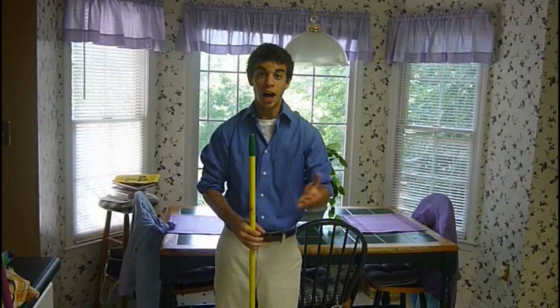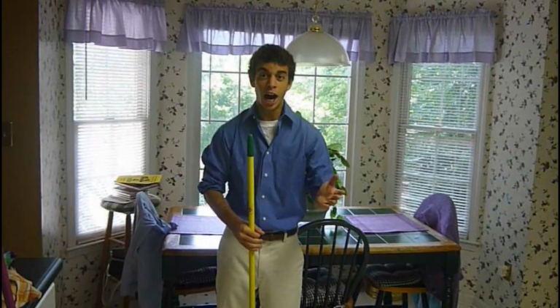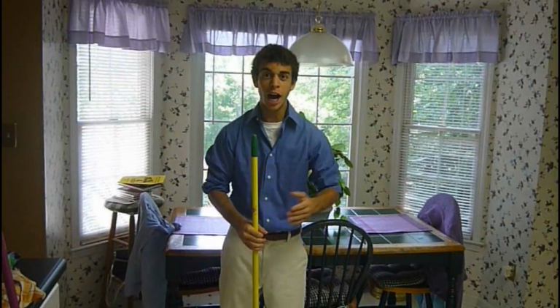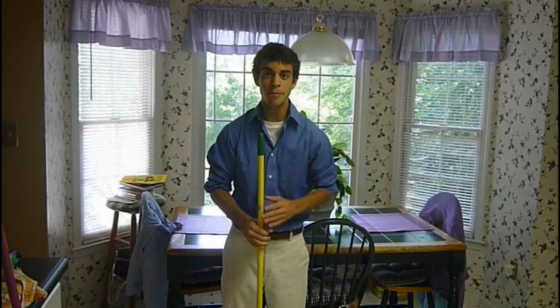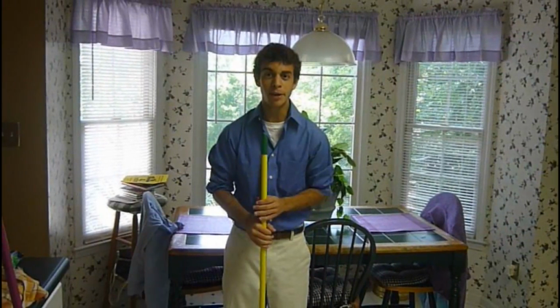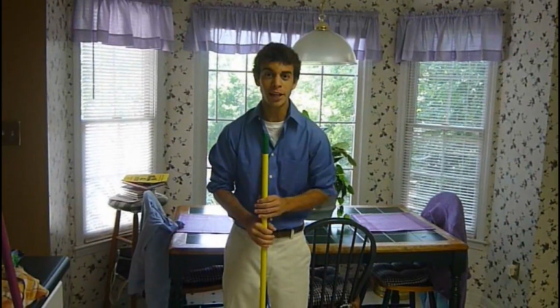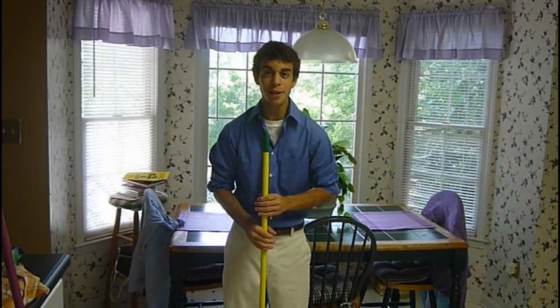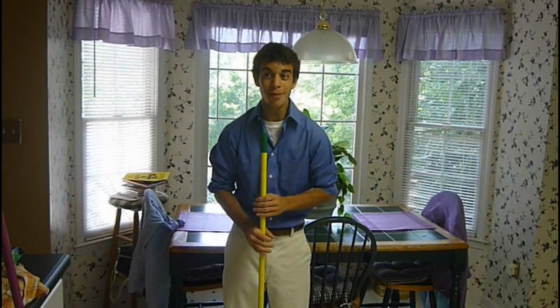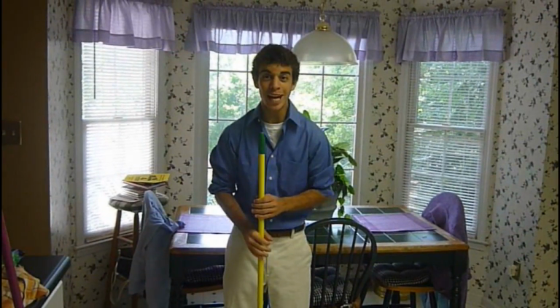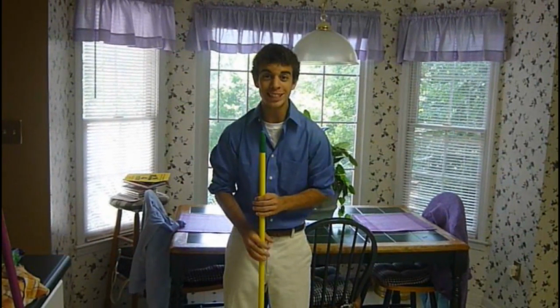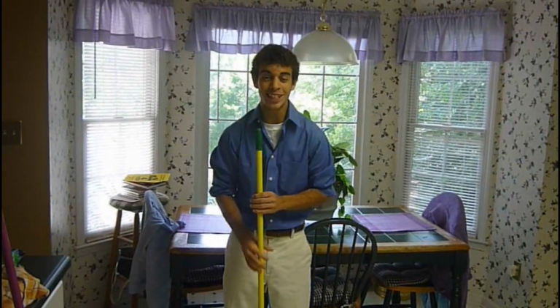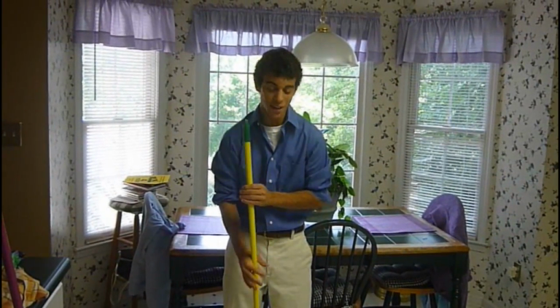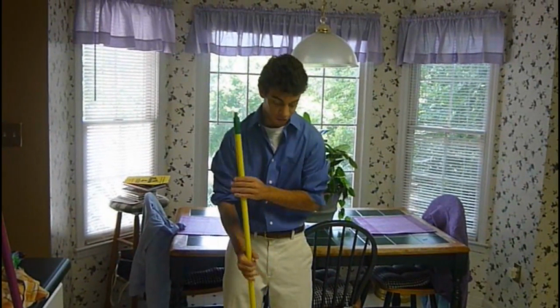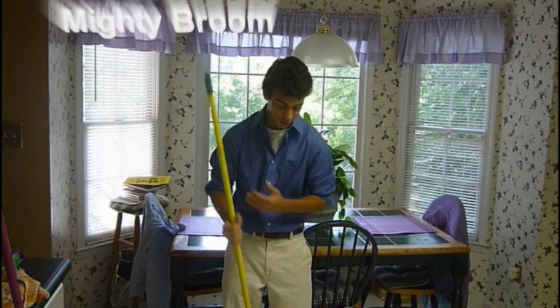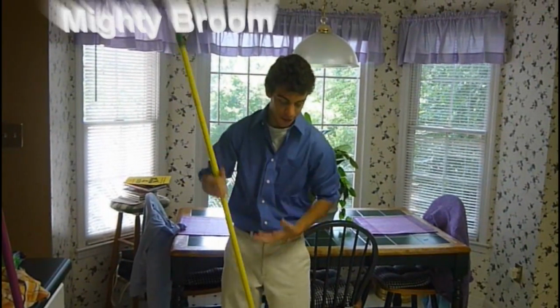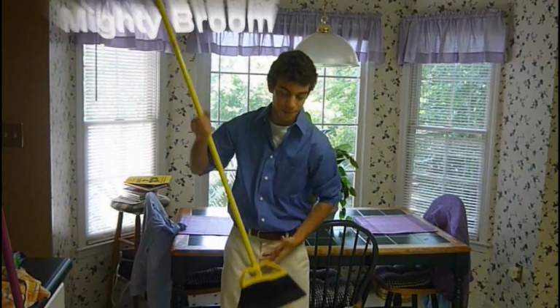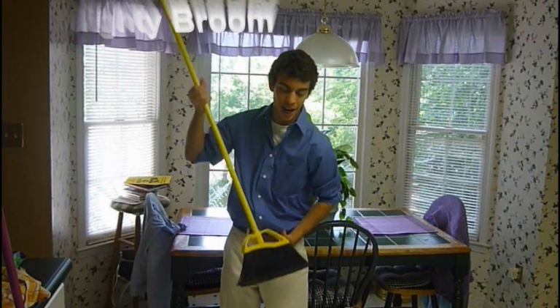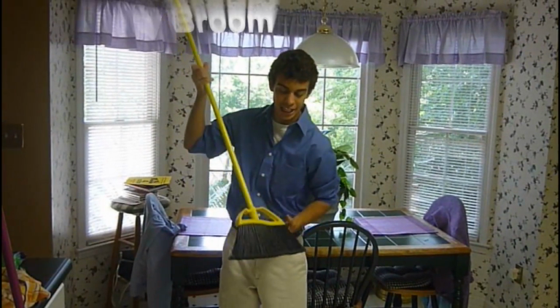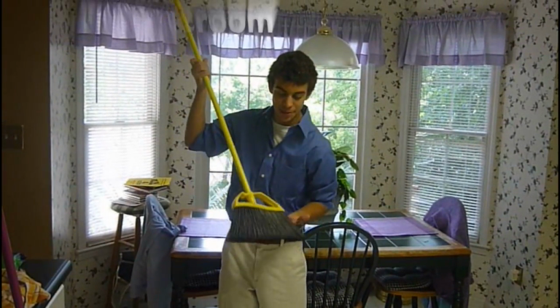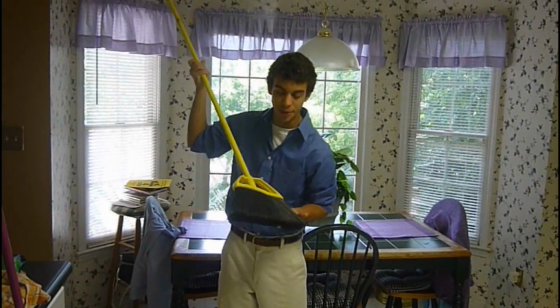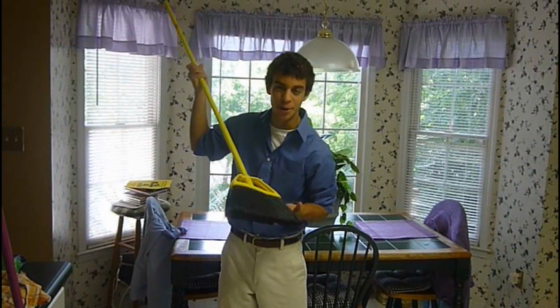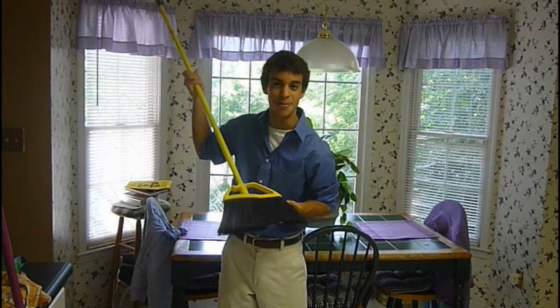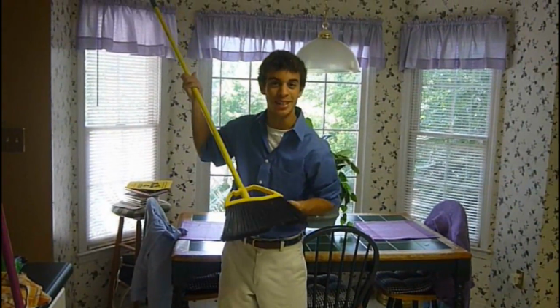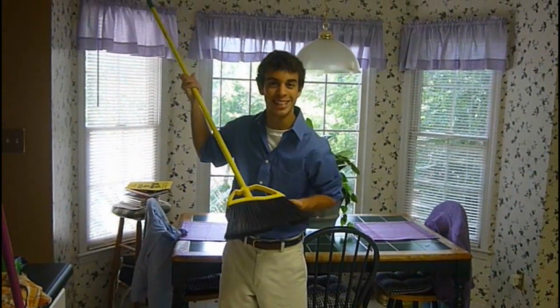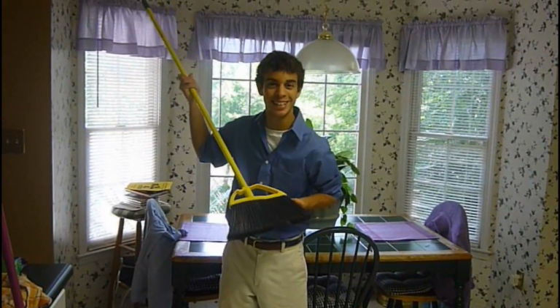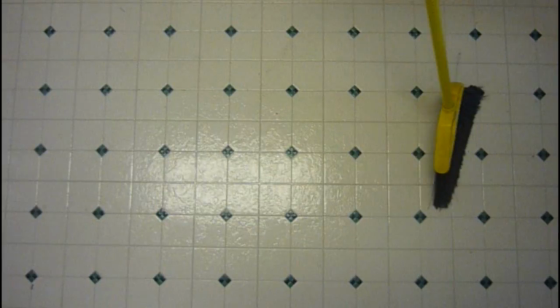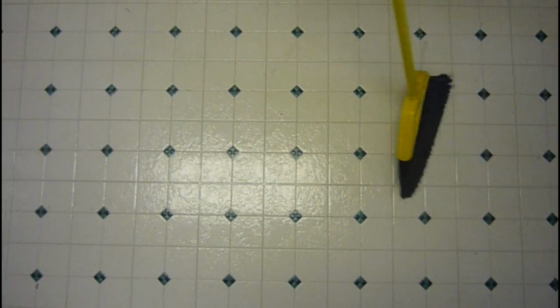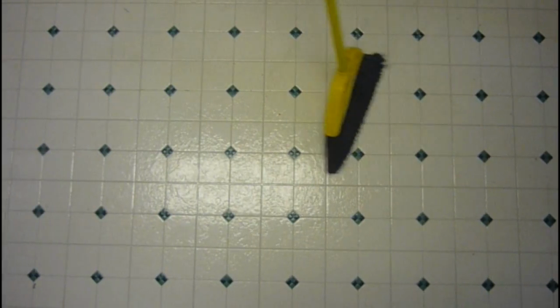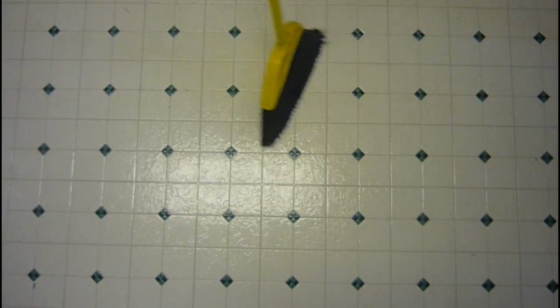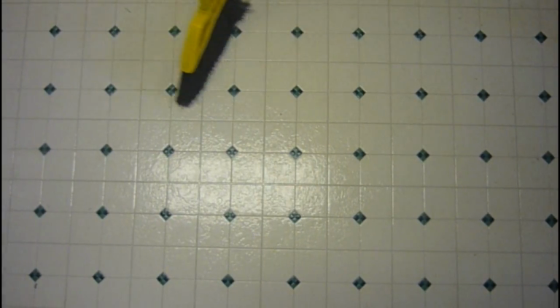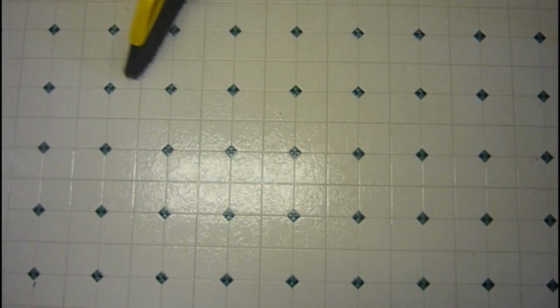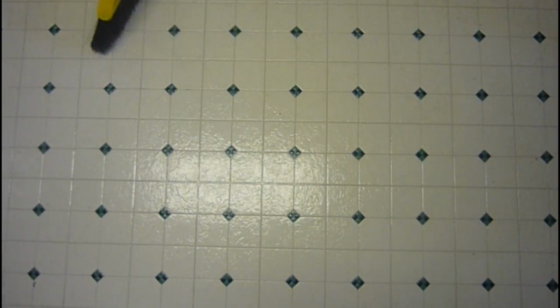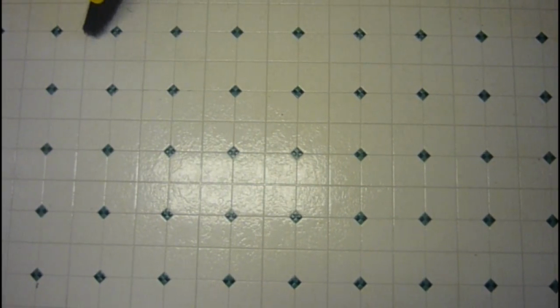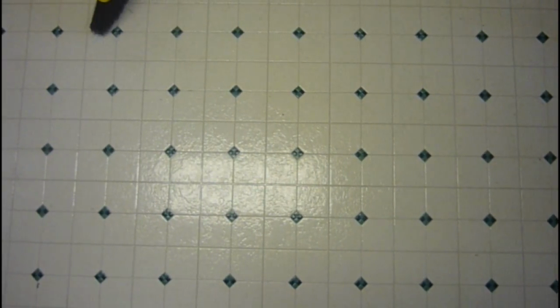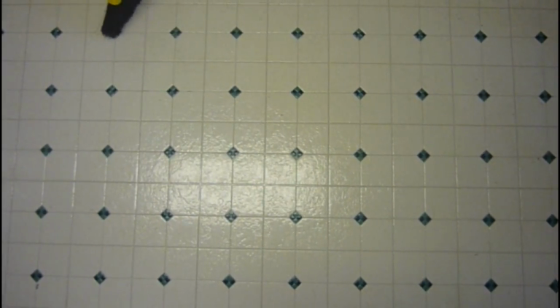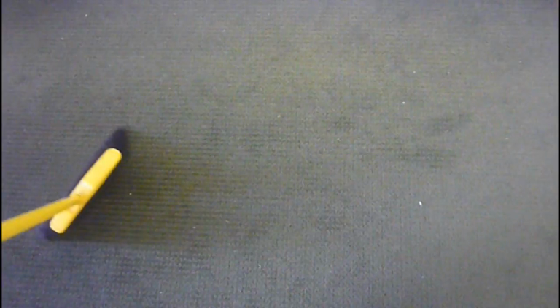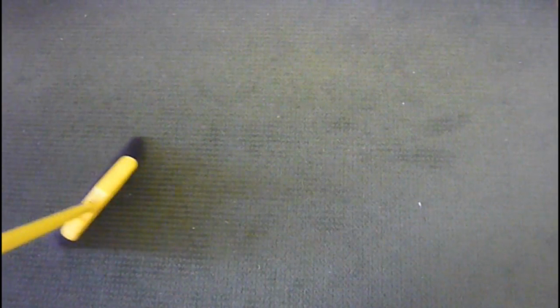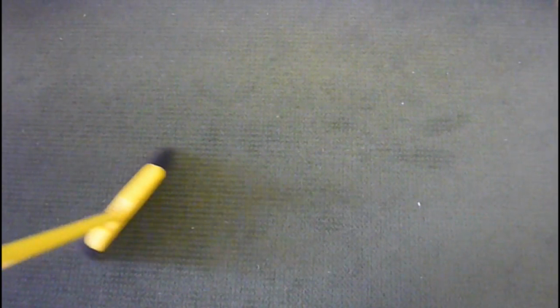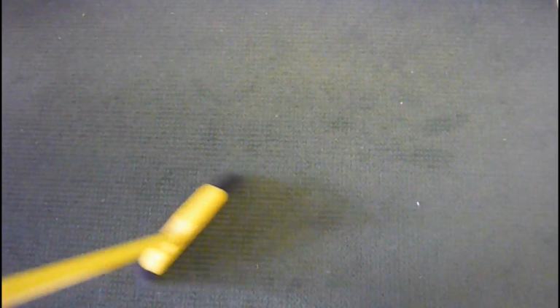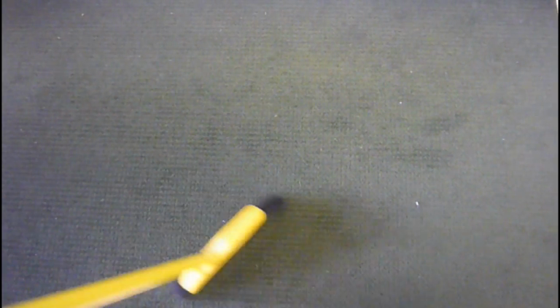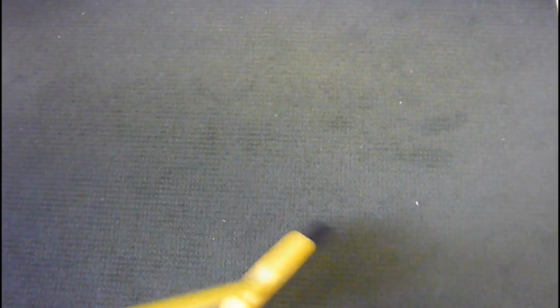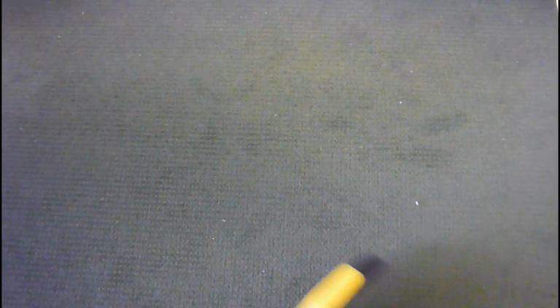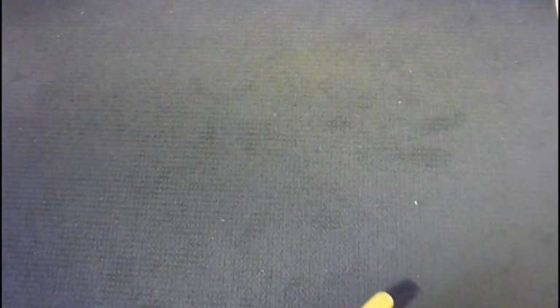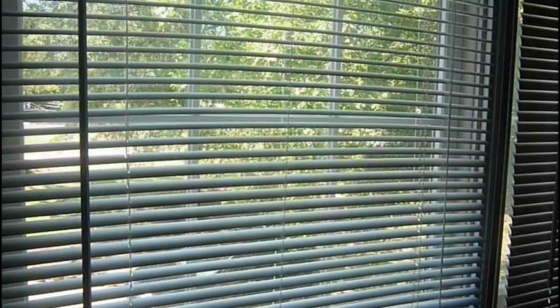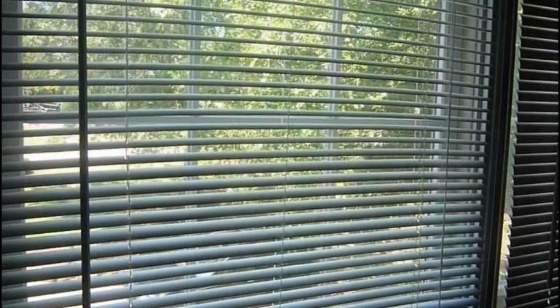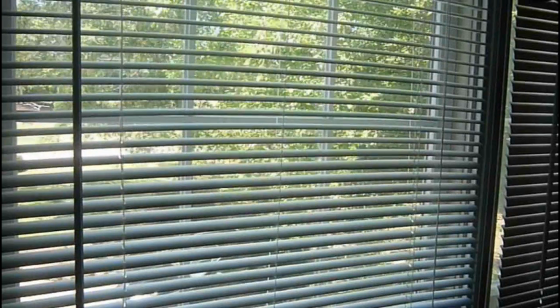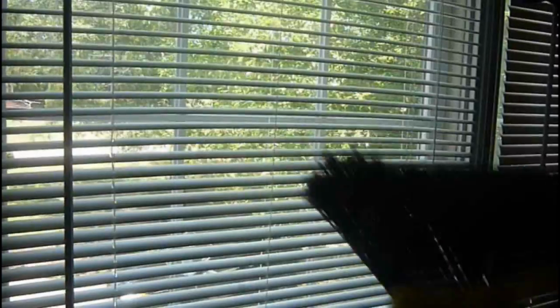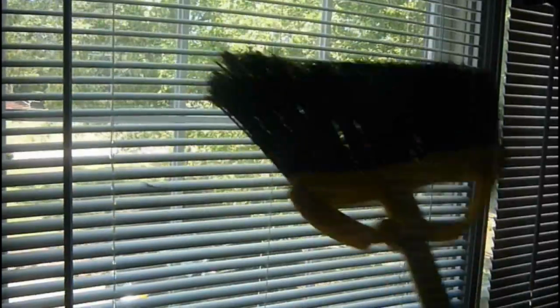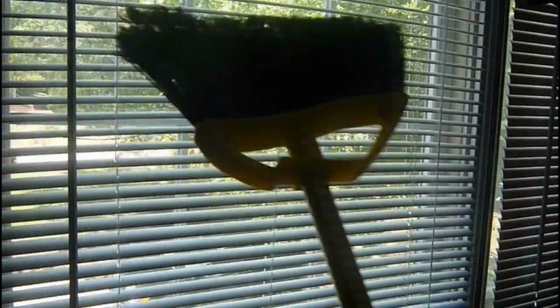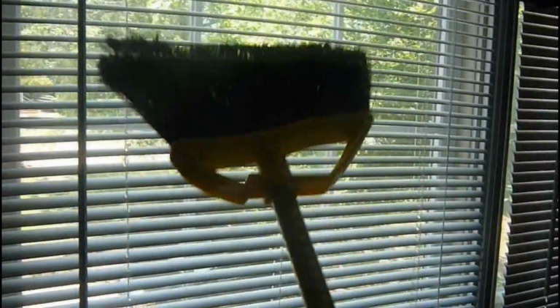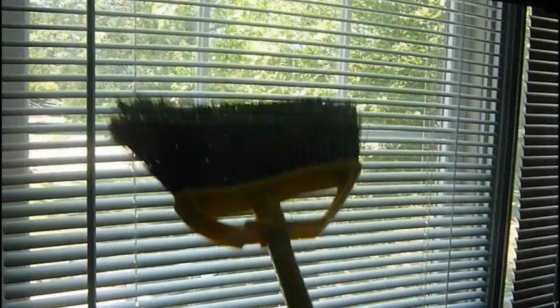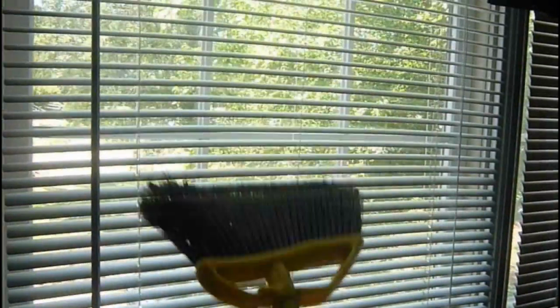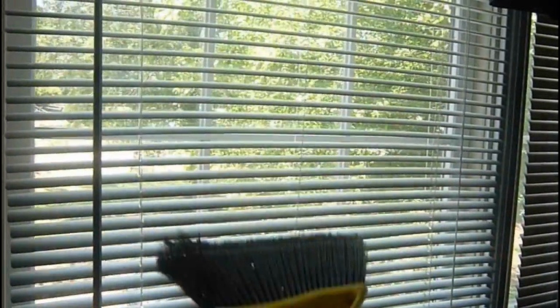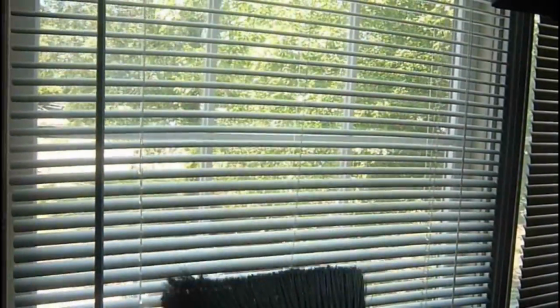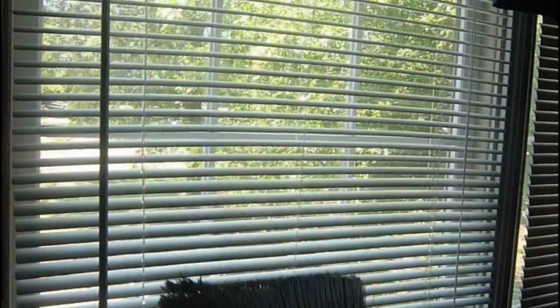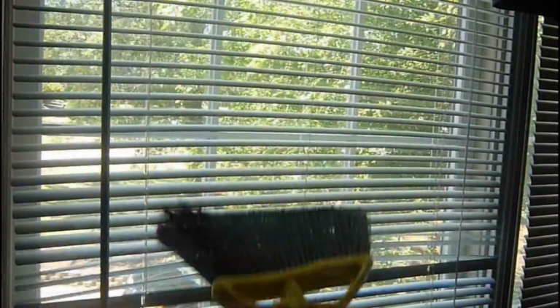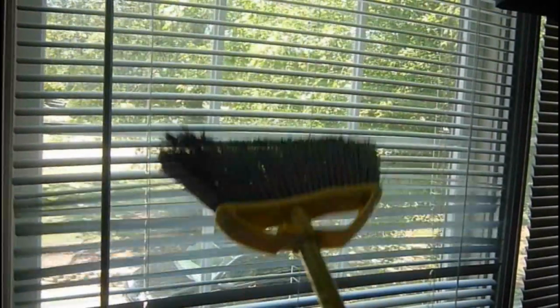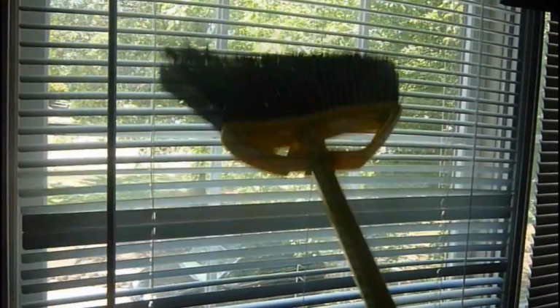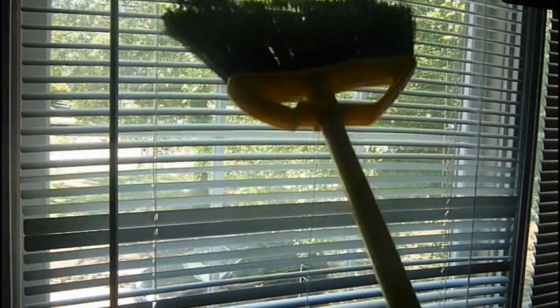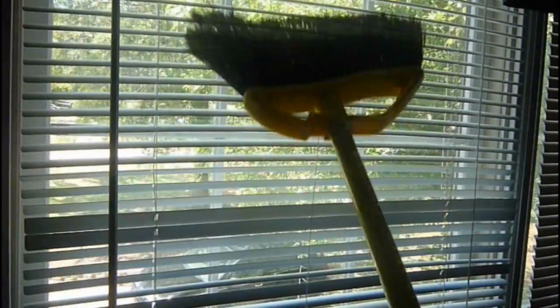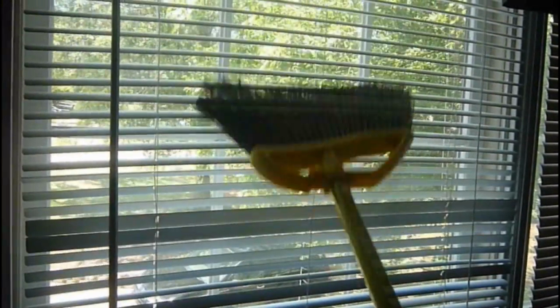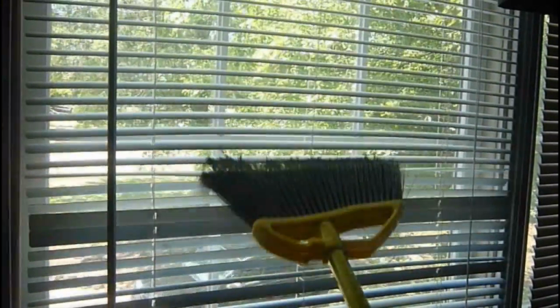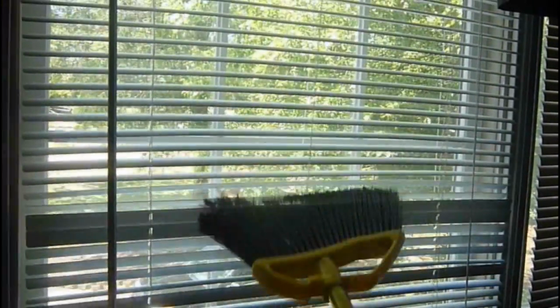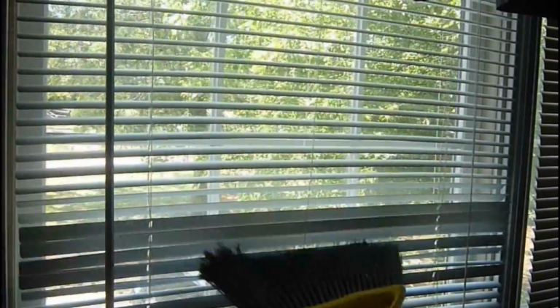Hi, Billy Mays here for the Mighty Broom. Kitchen tiles, carpet, and yes, even window blinds.